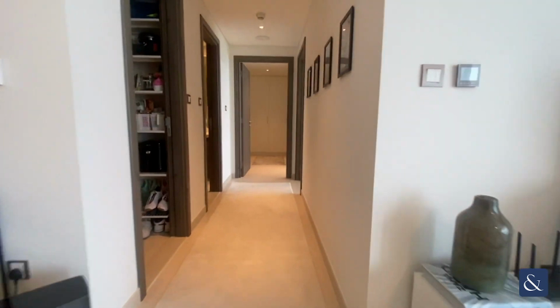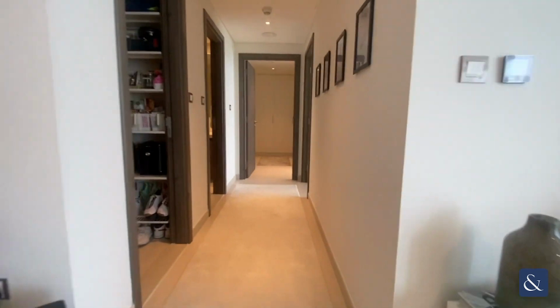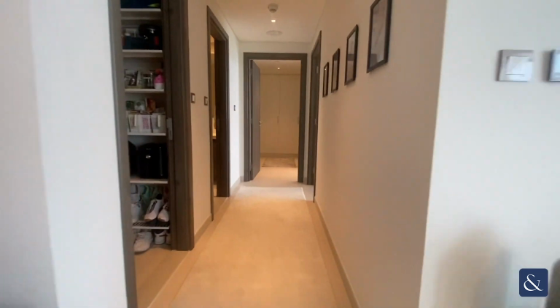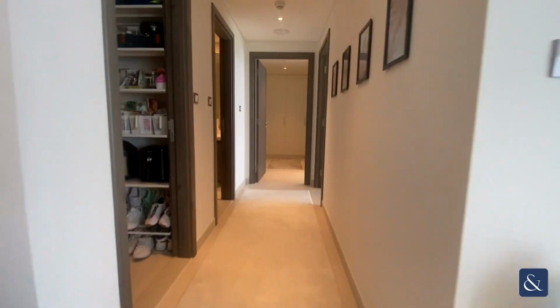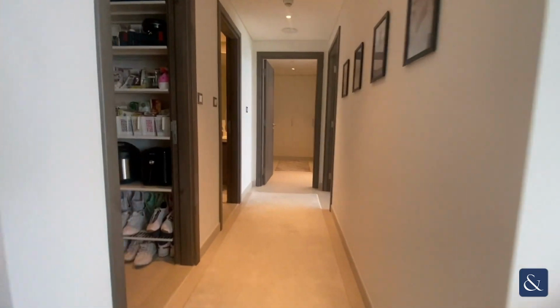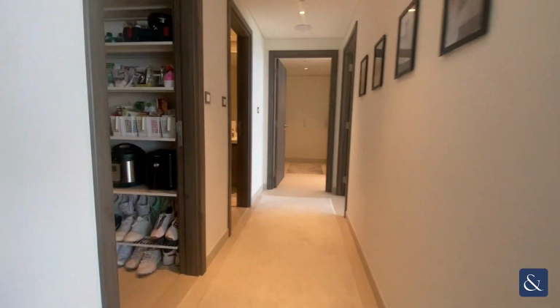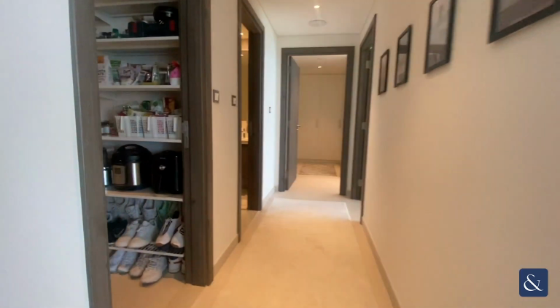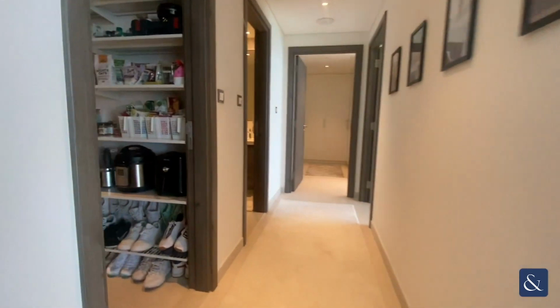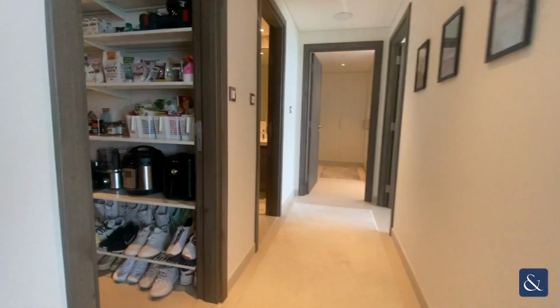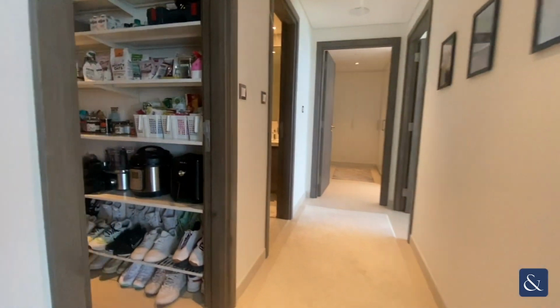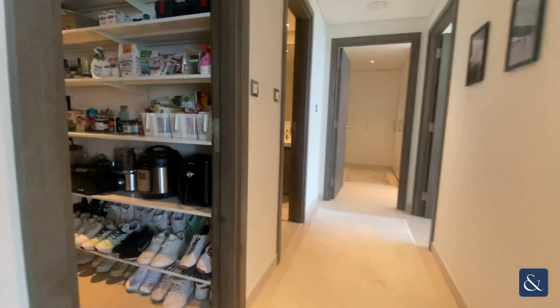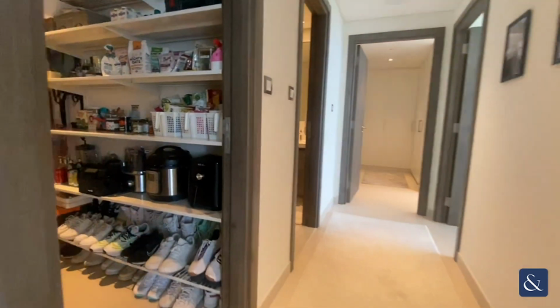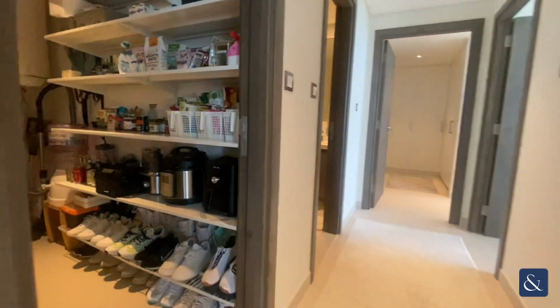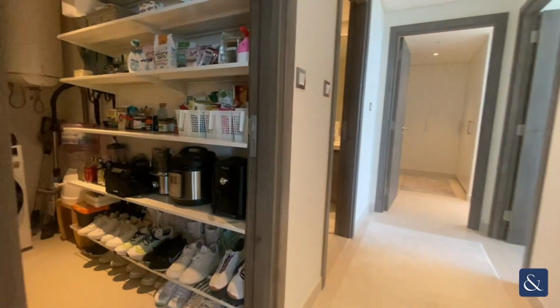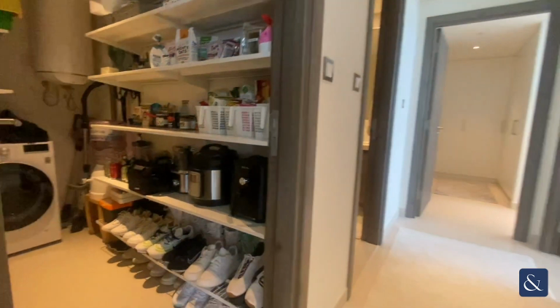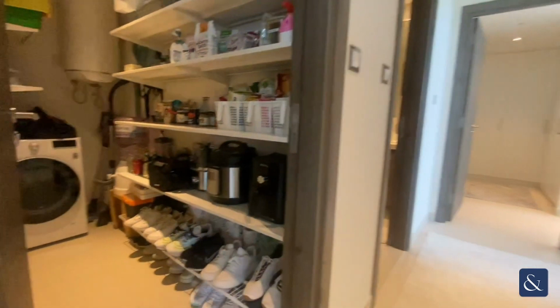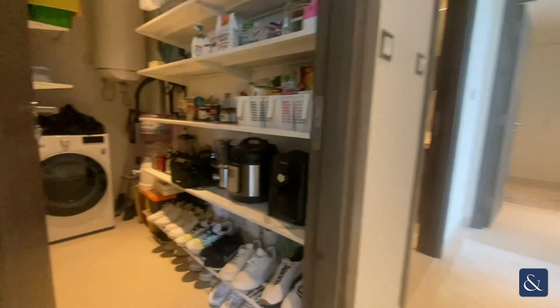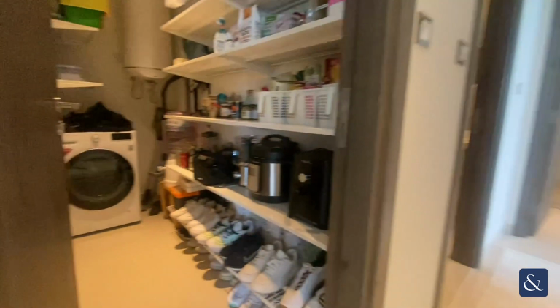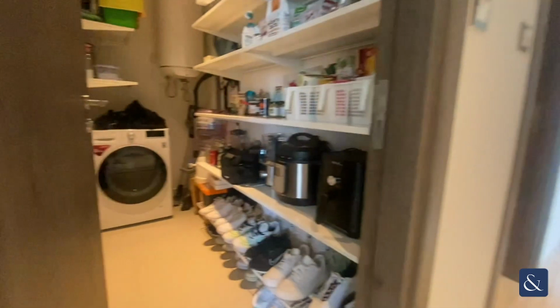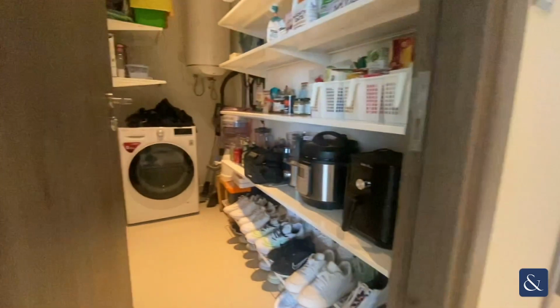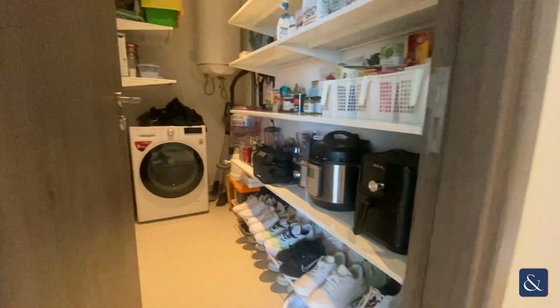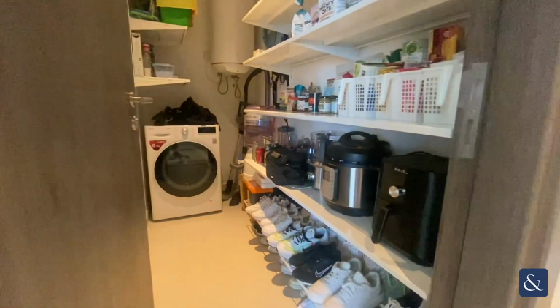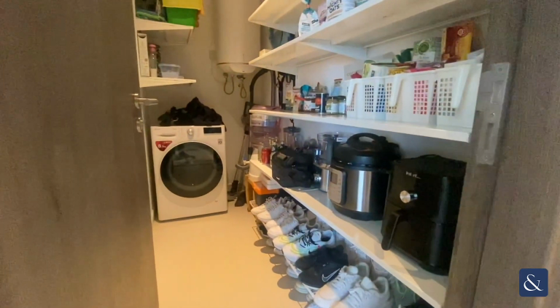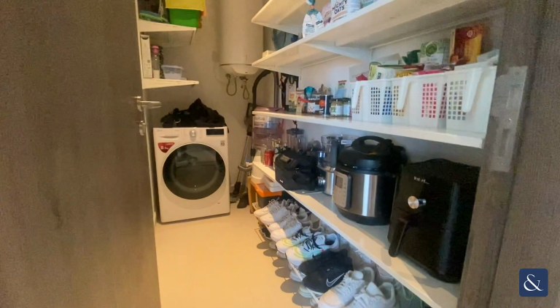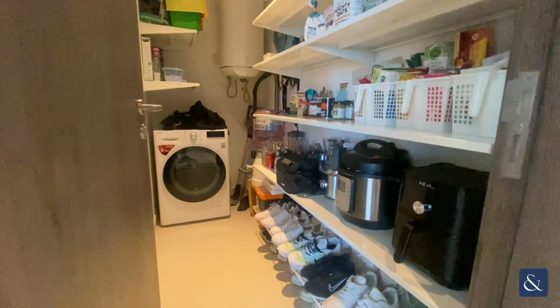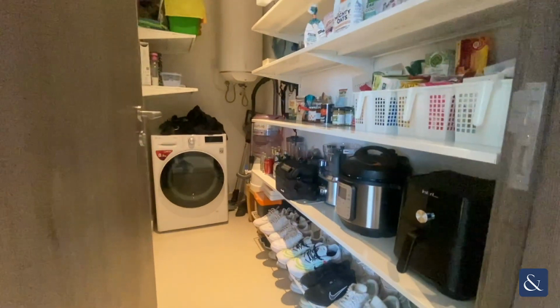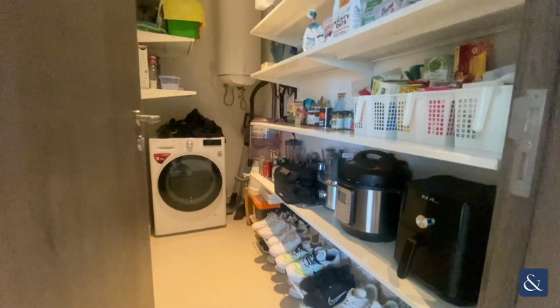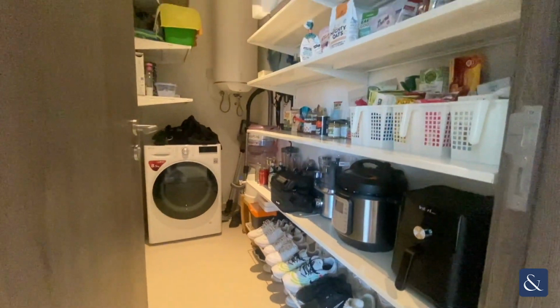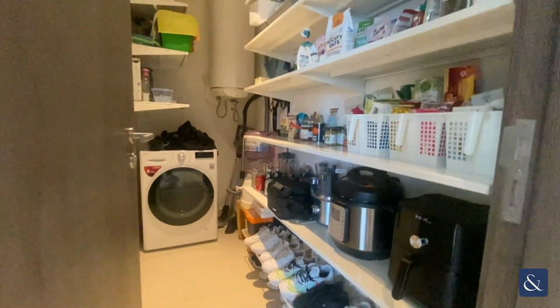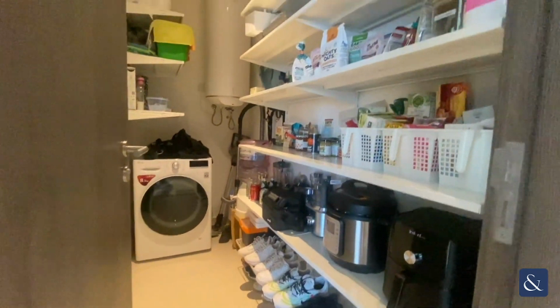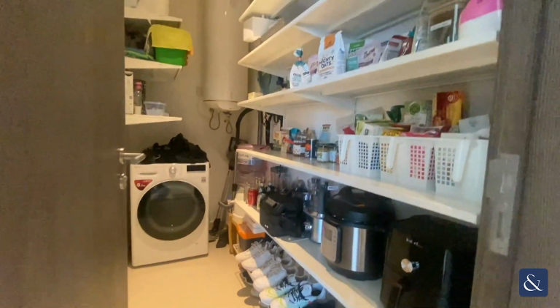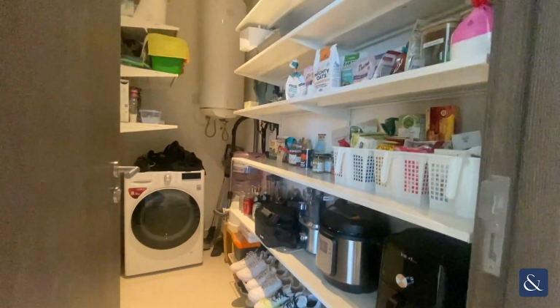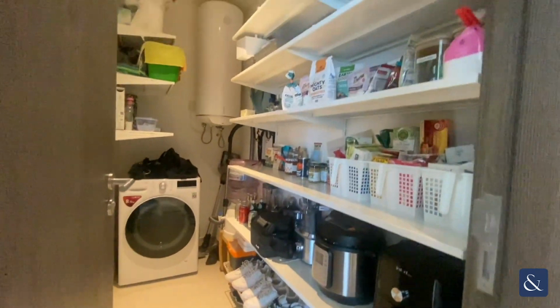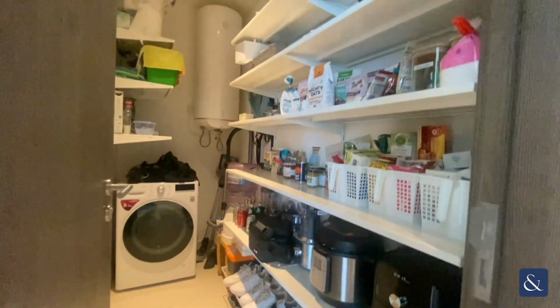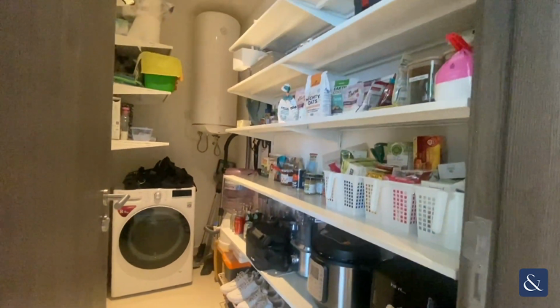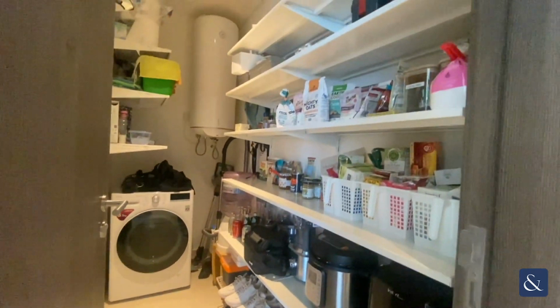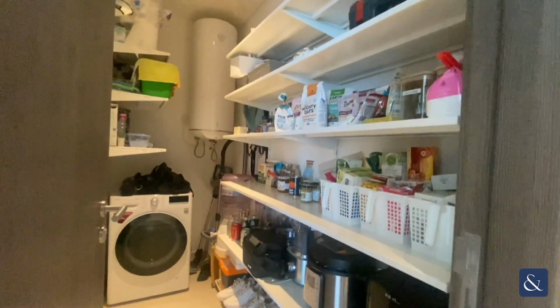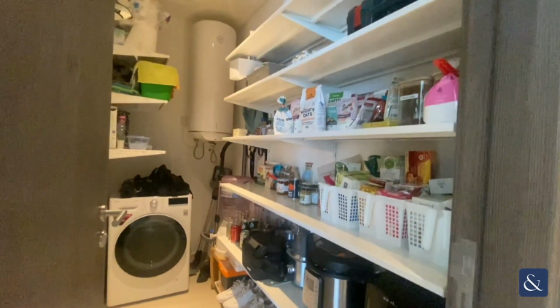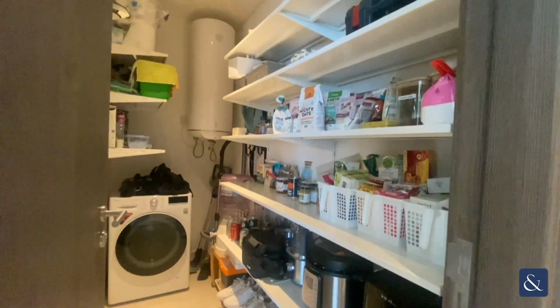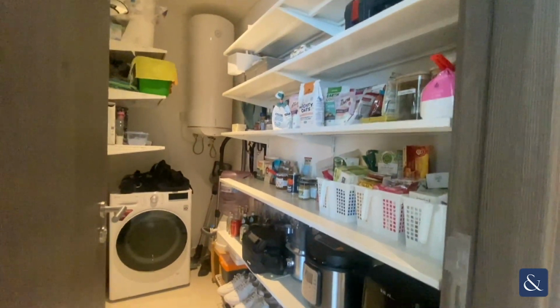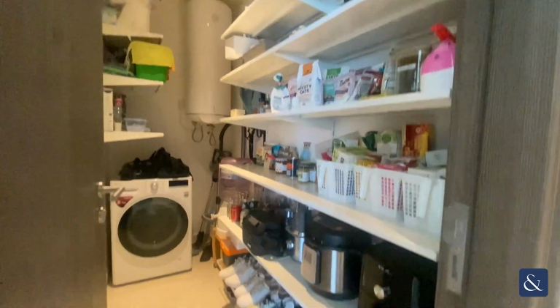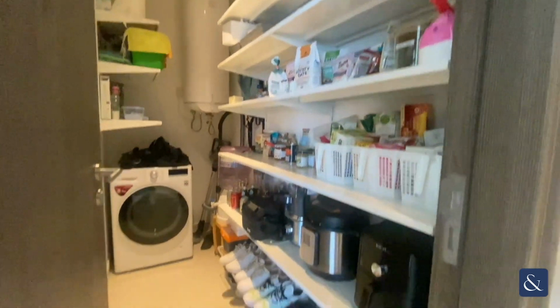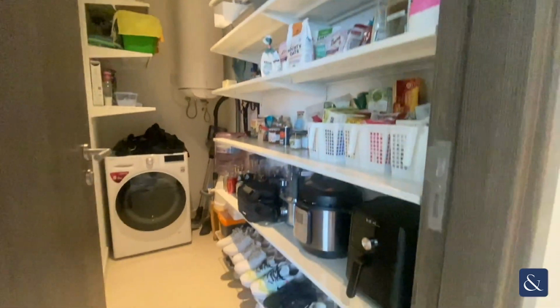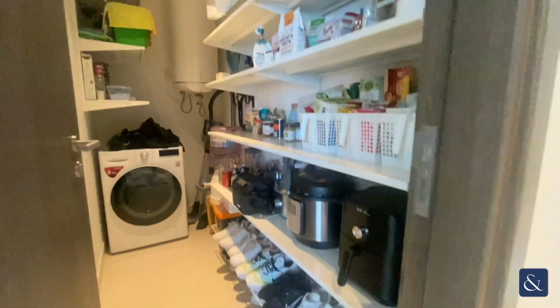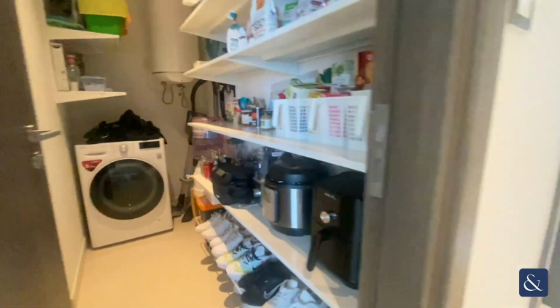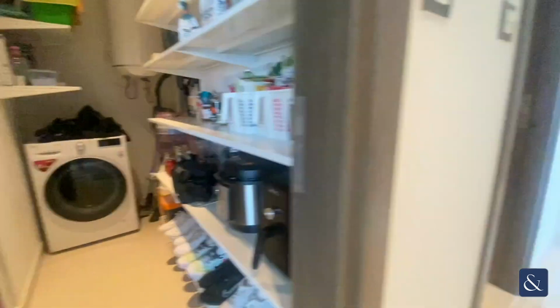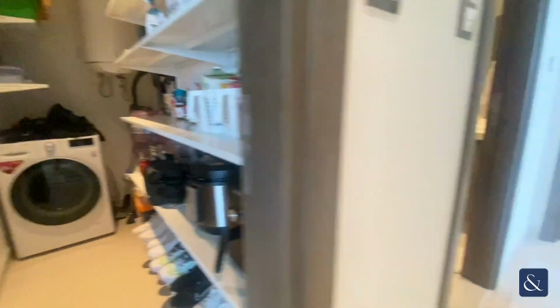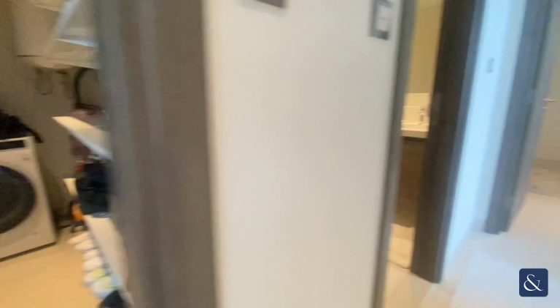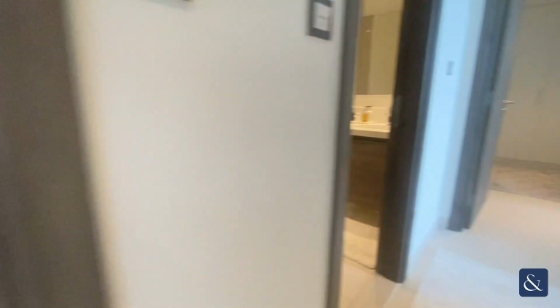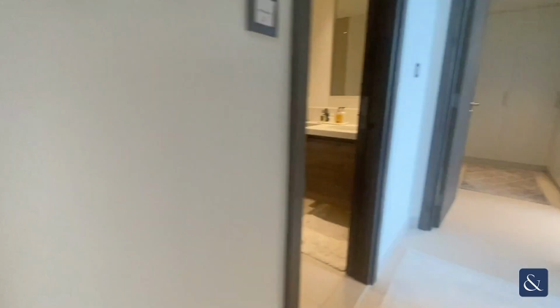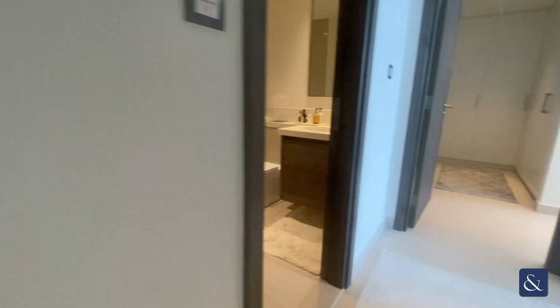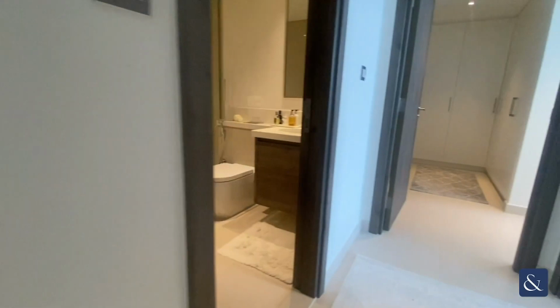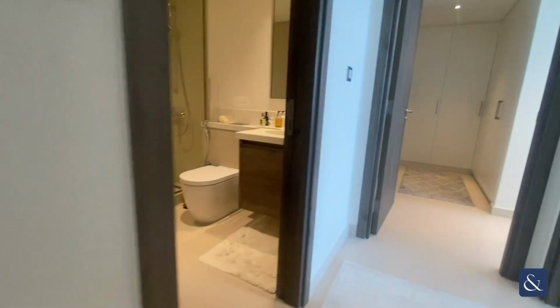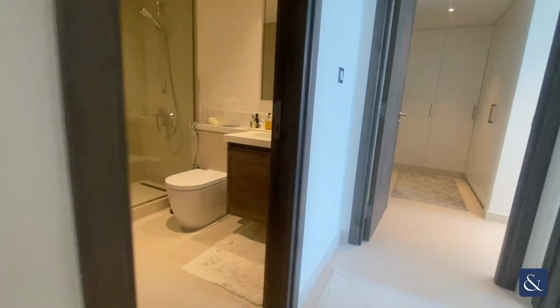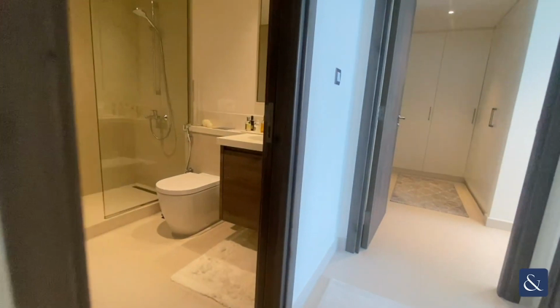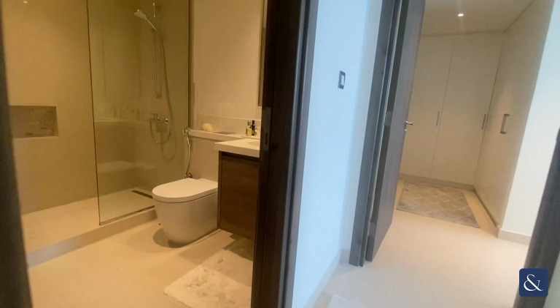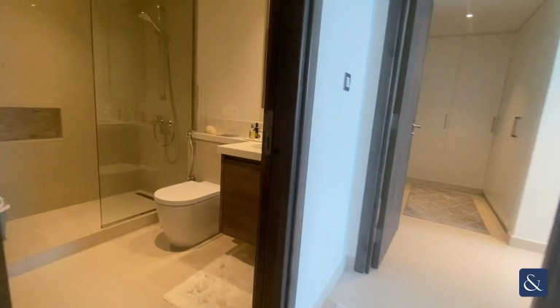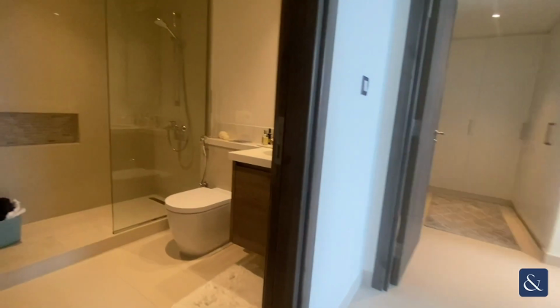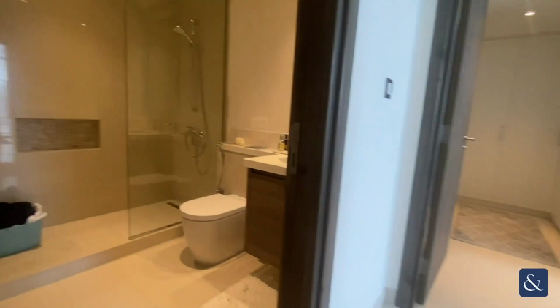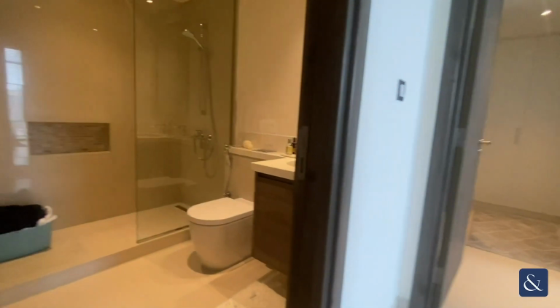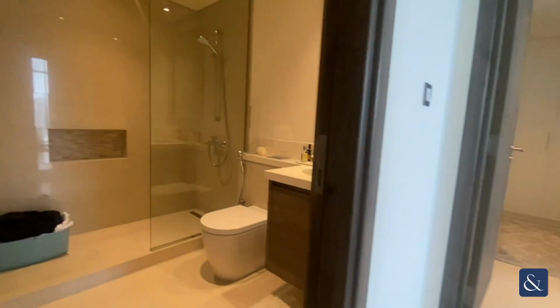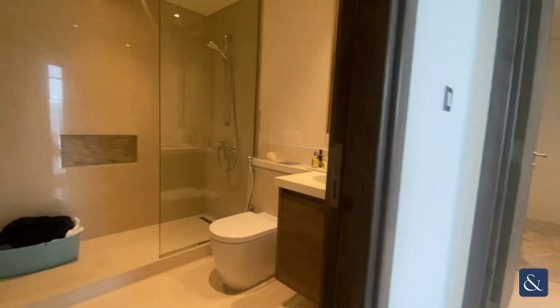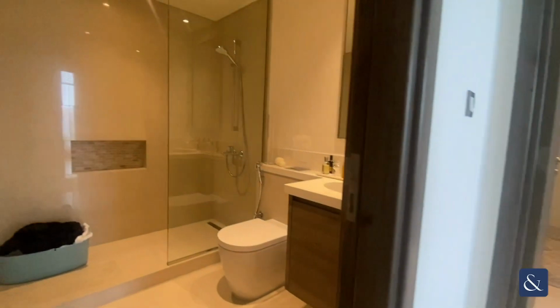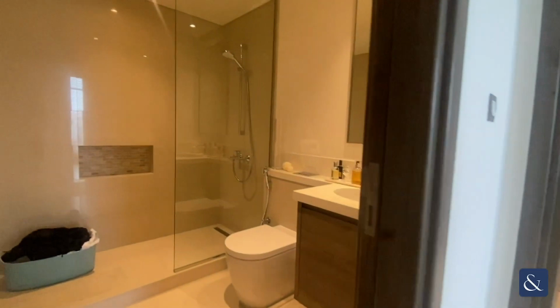We make our way down to the rest of the property. You've got your washroom in here, storage — quite spacious in there.